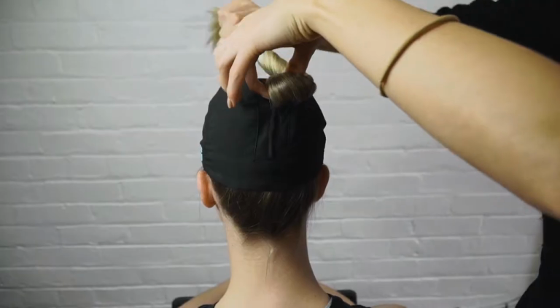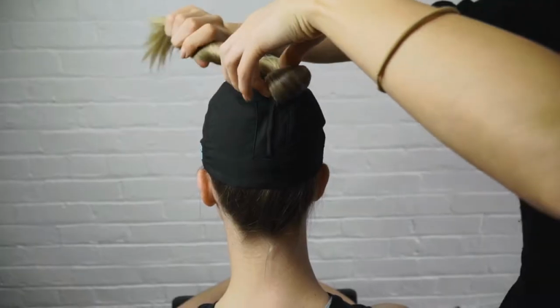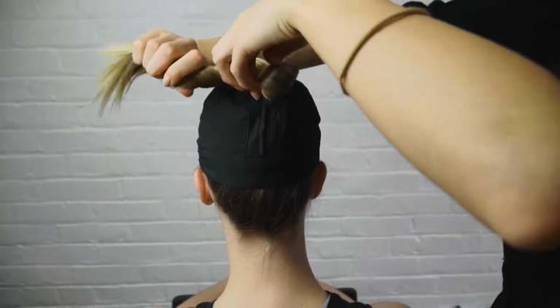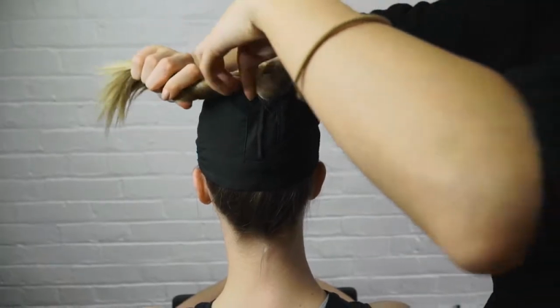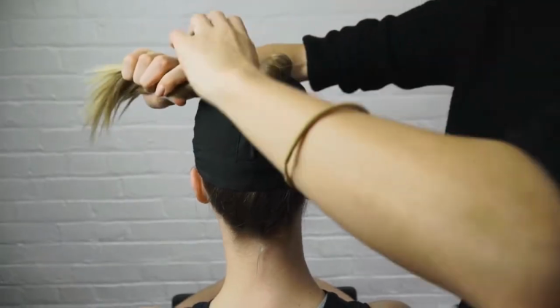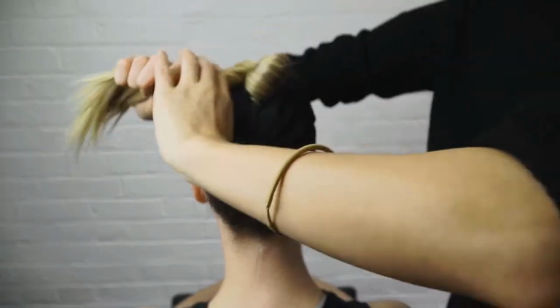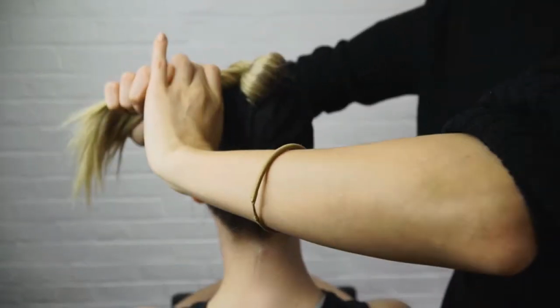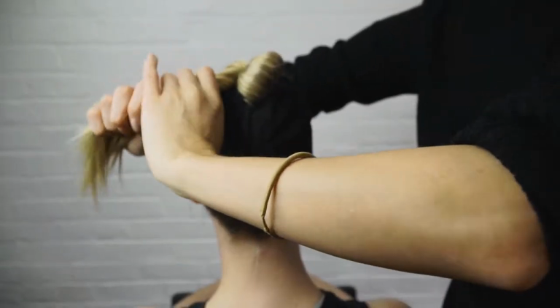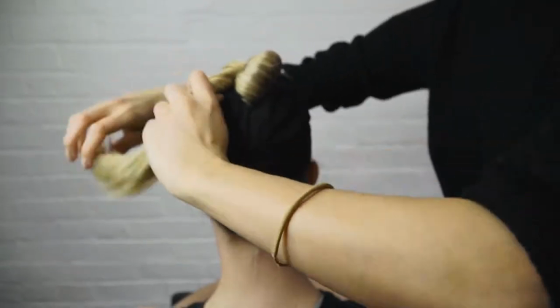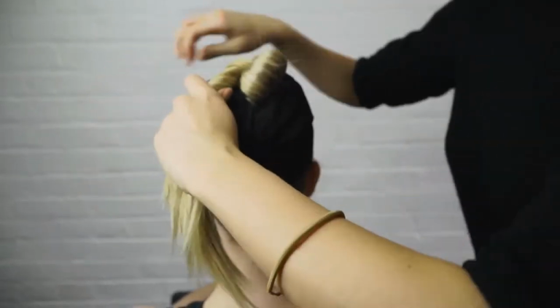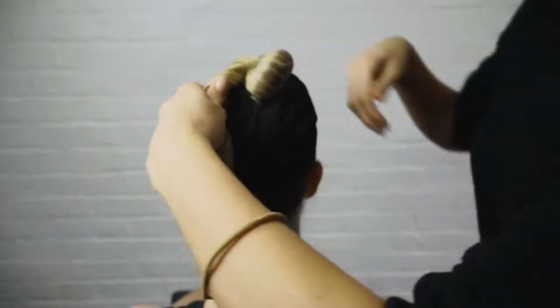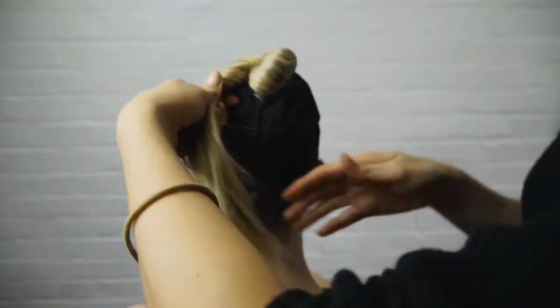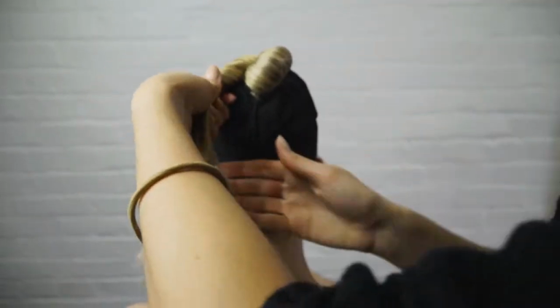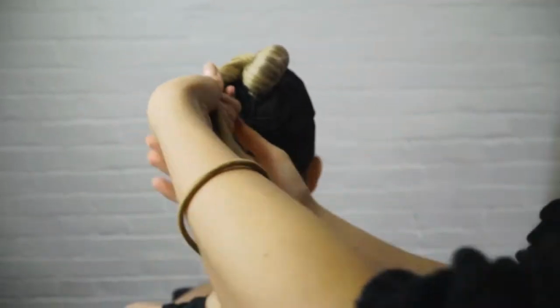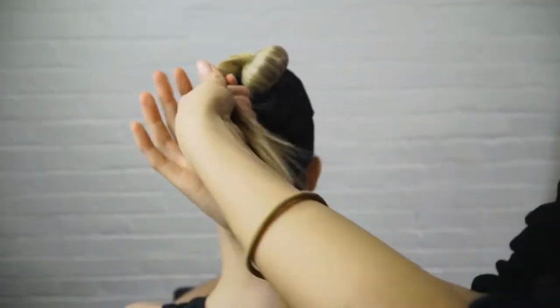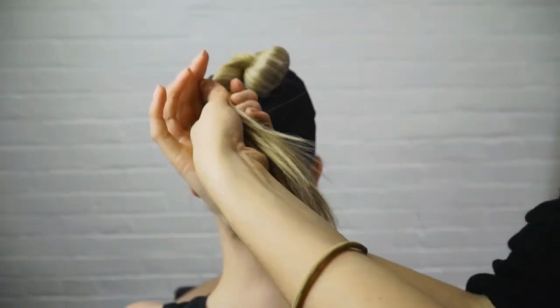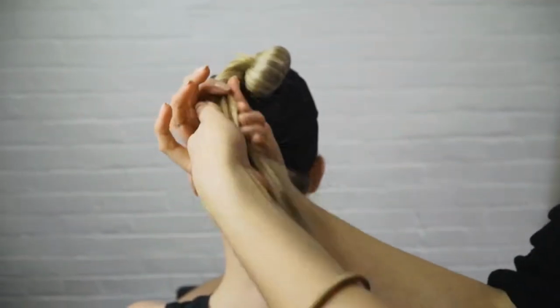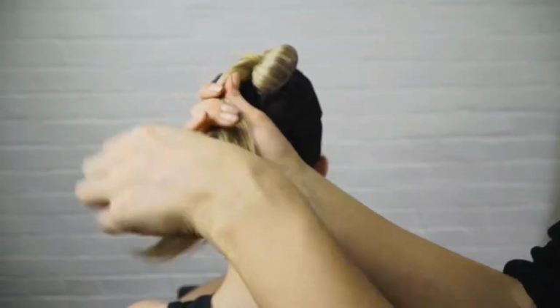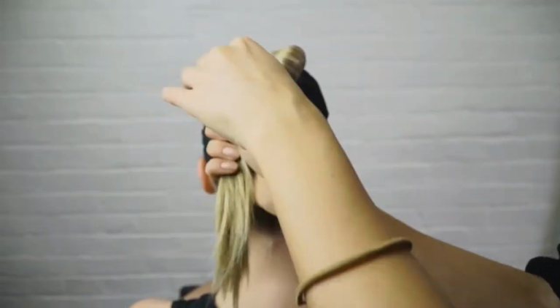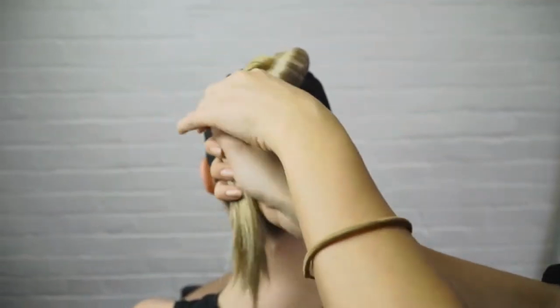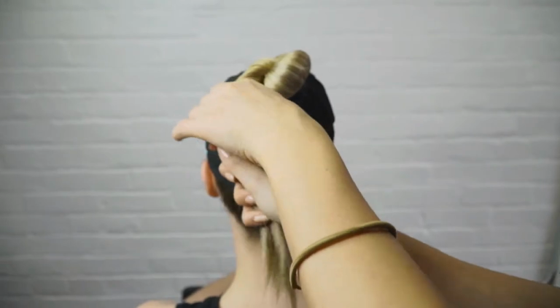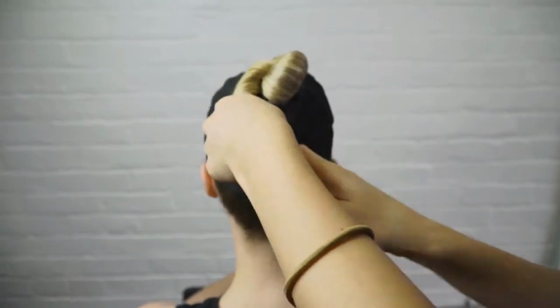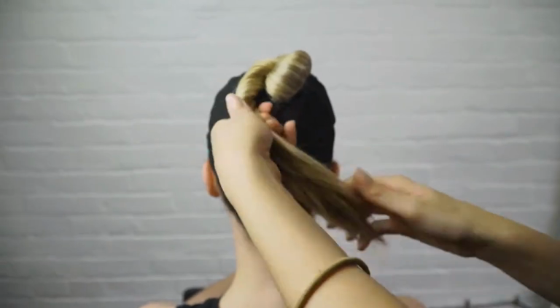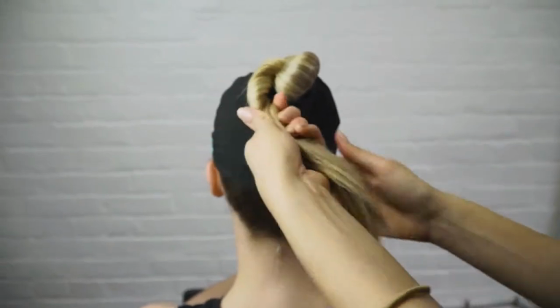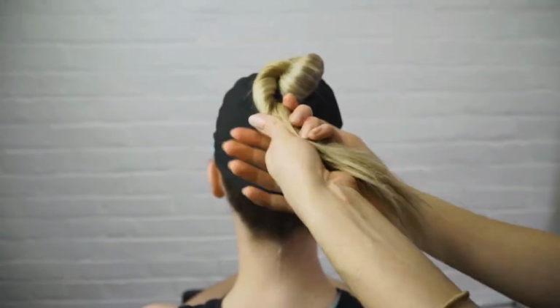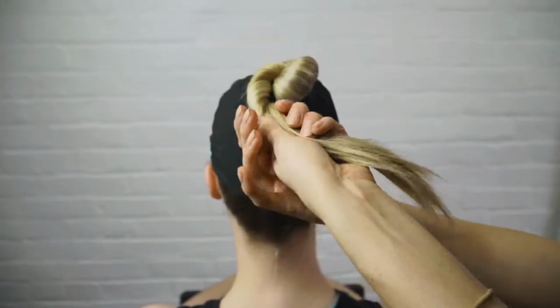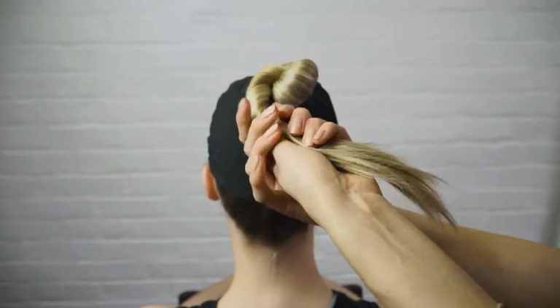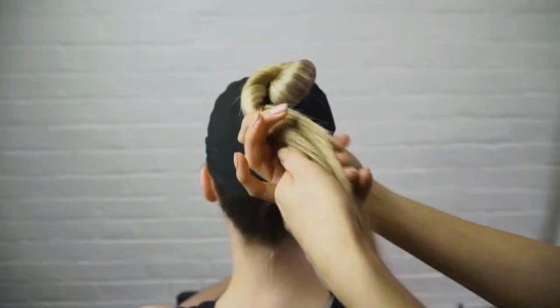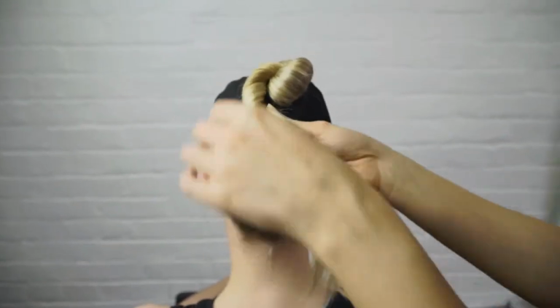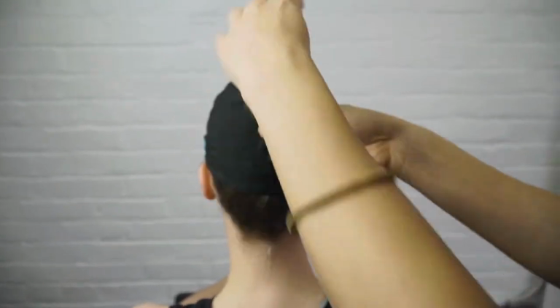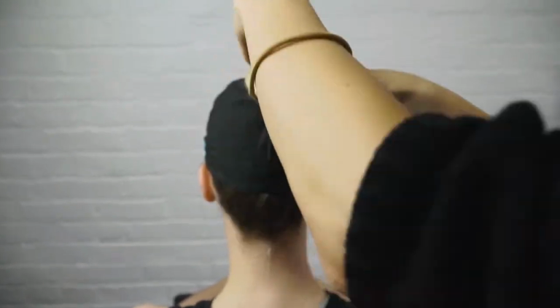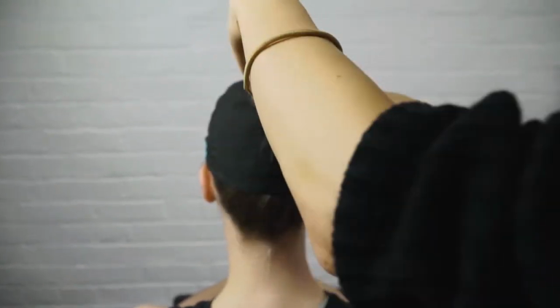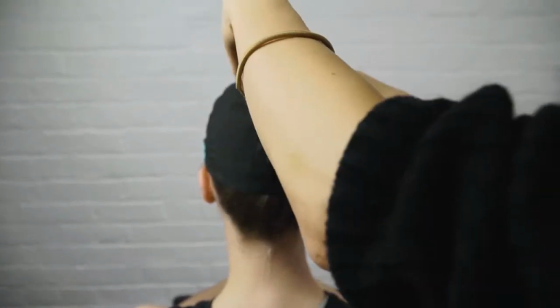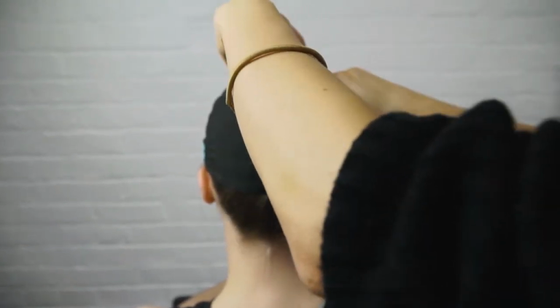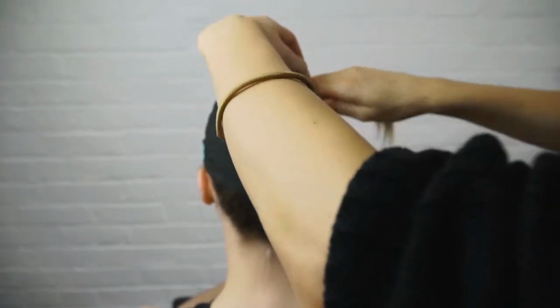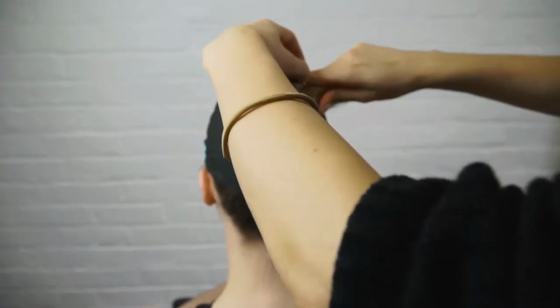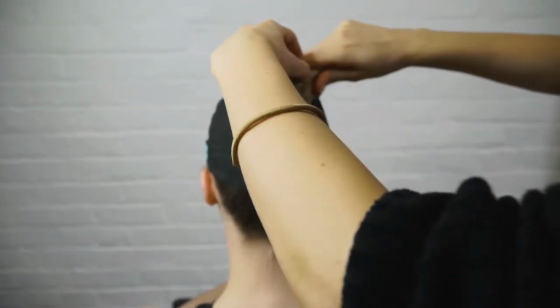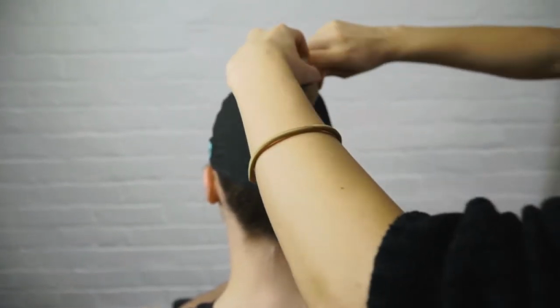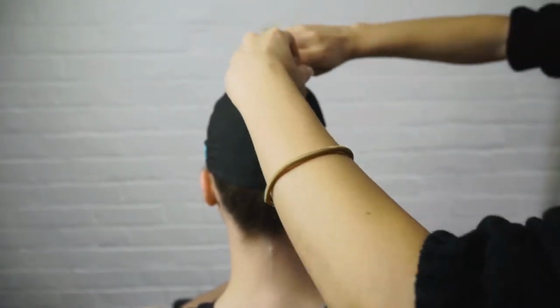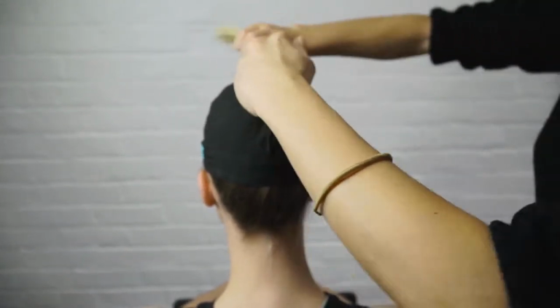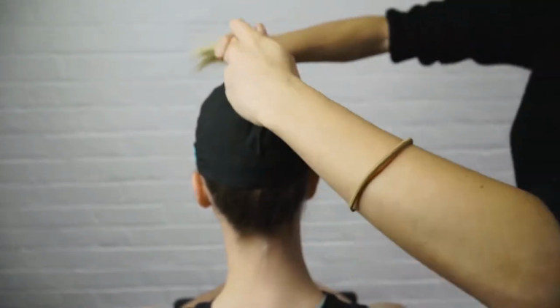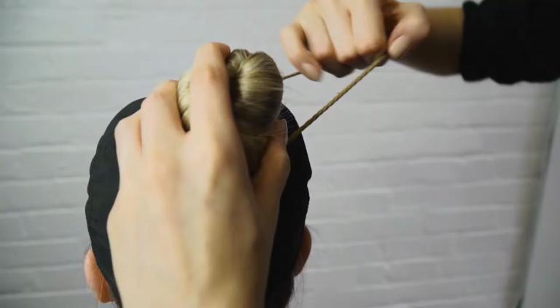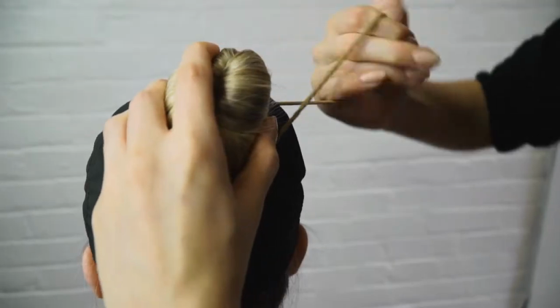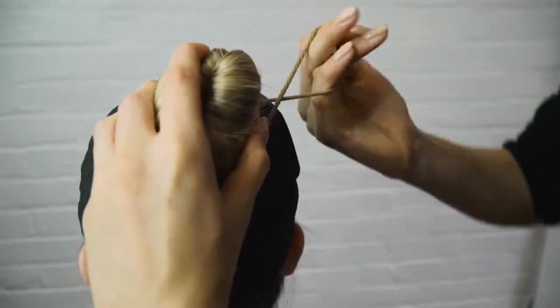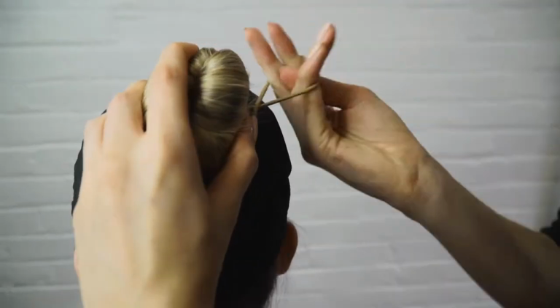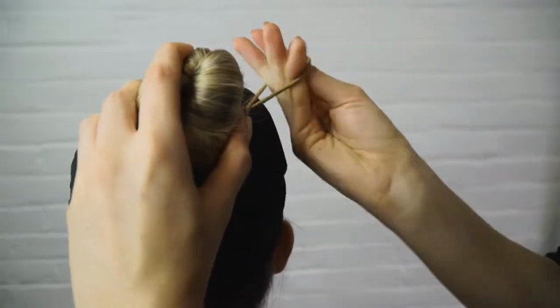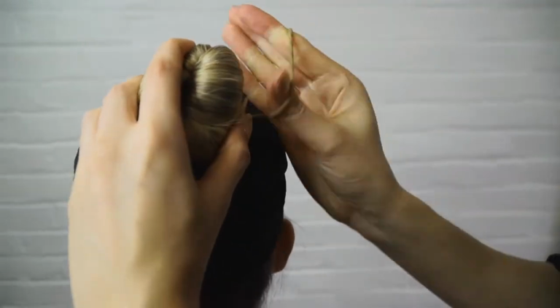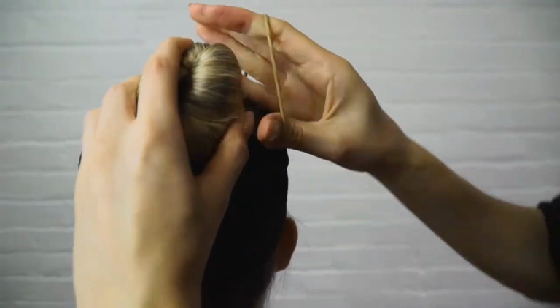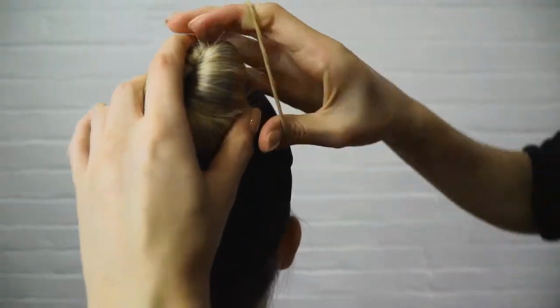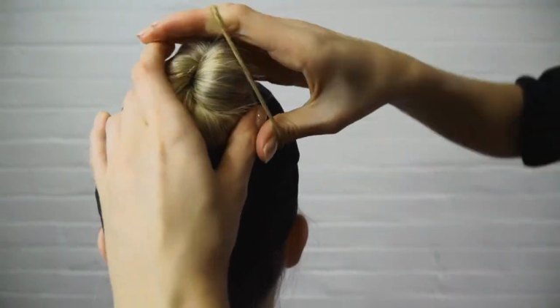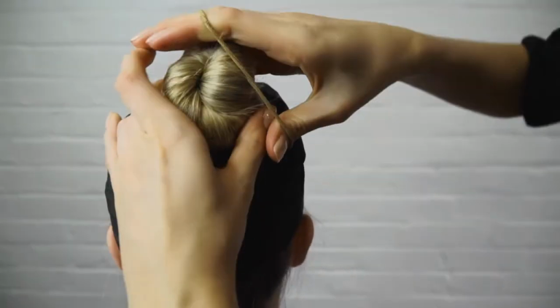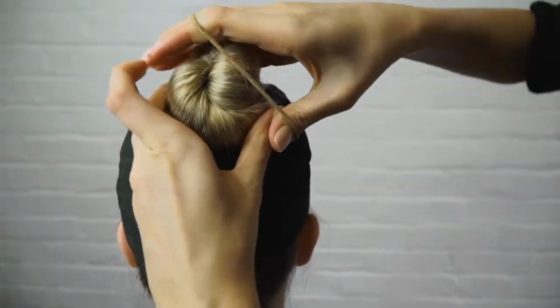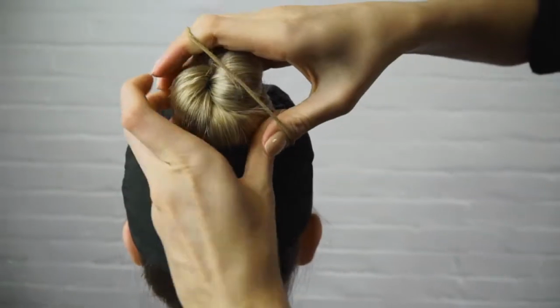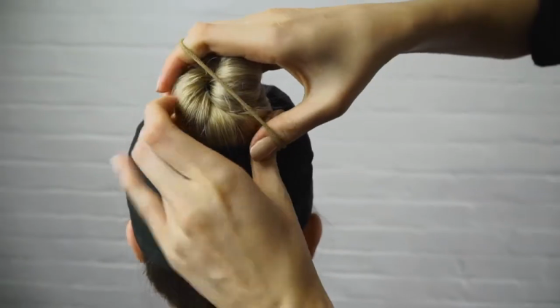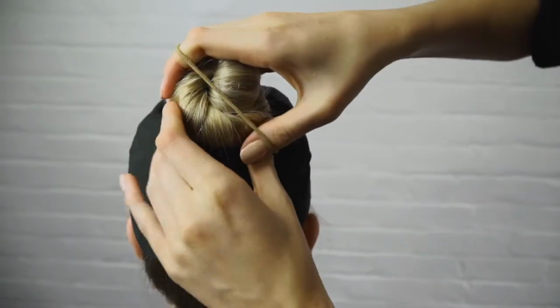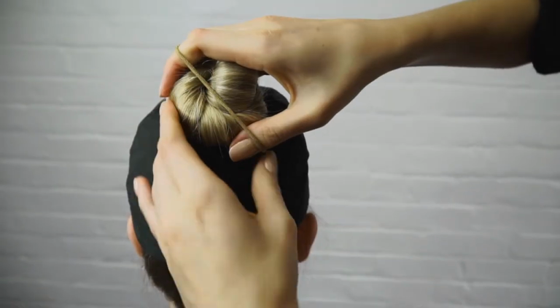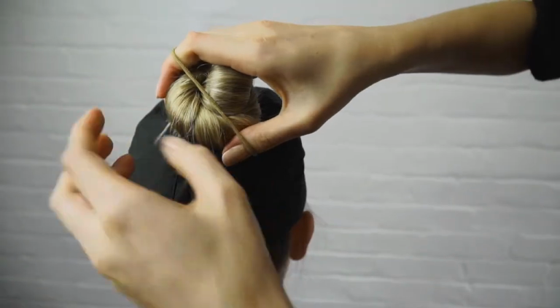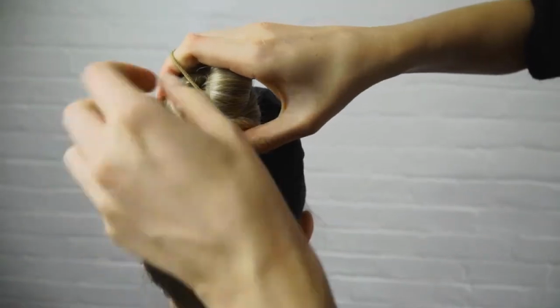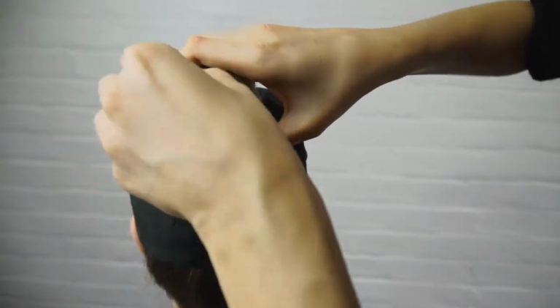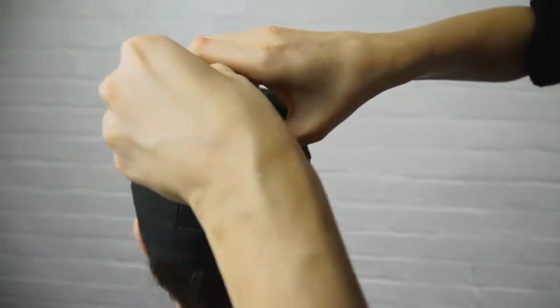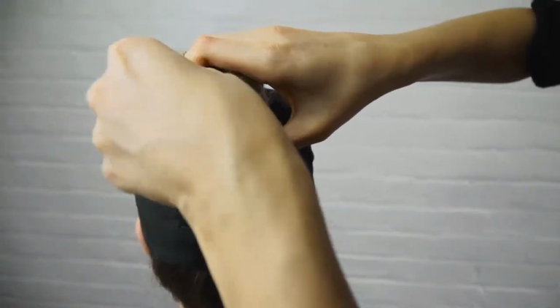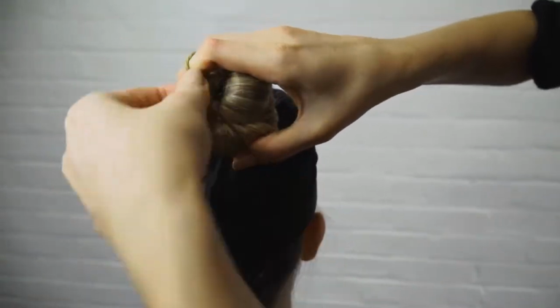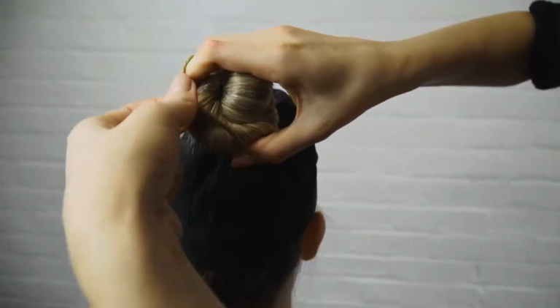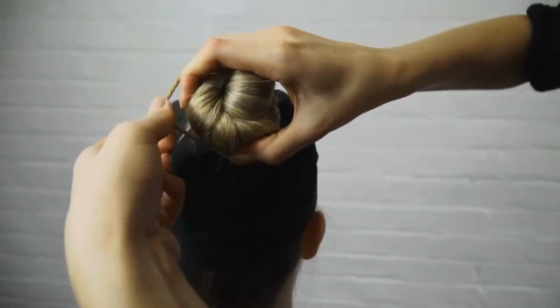To get your perfect top knot, put your hair in a high pony, twist the hair and loop around. Keep twisting and looping until all your hair is wrapped and secured with a hair tie.